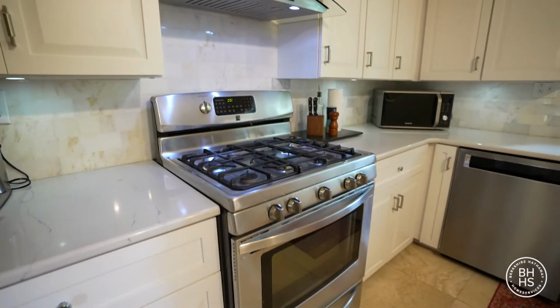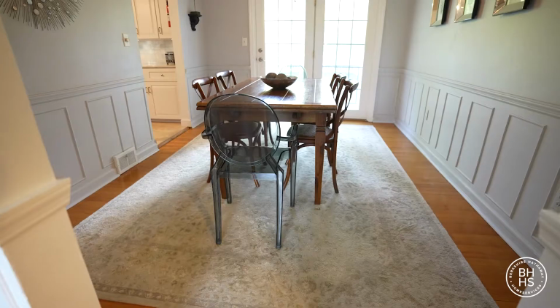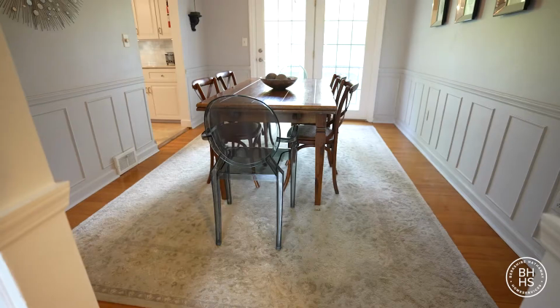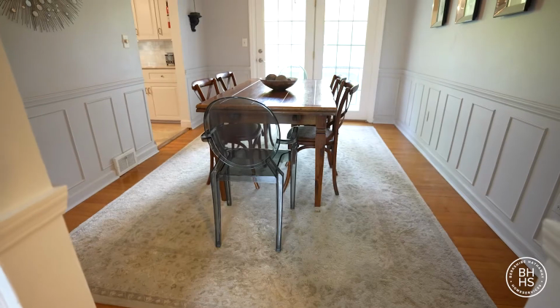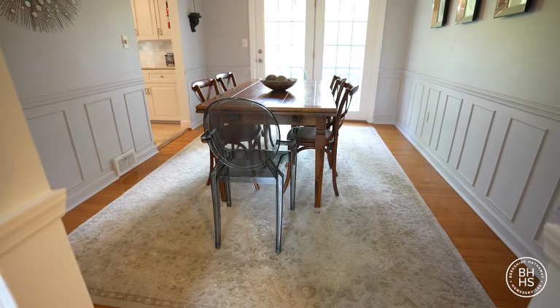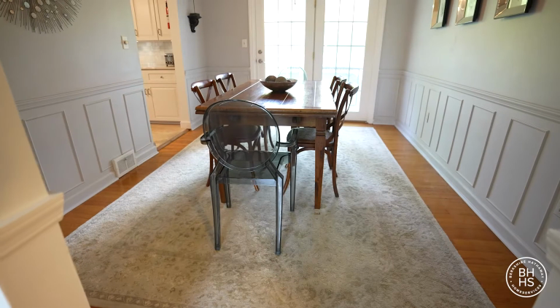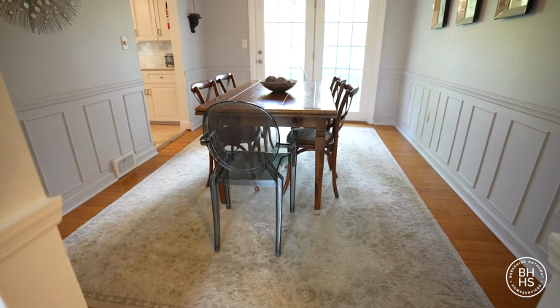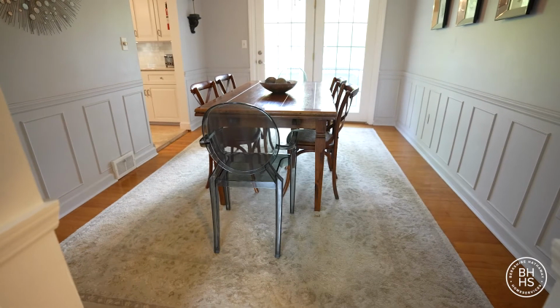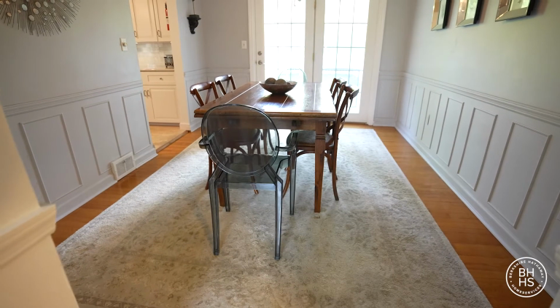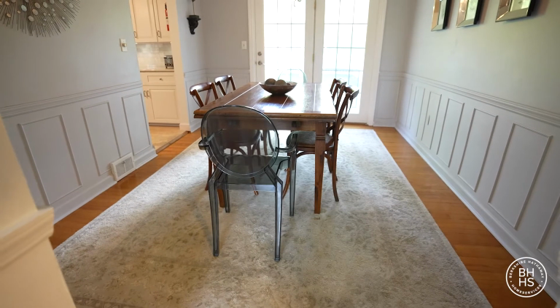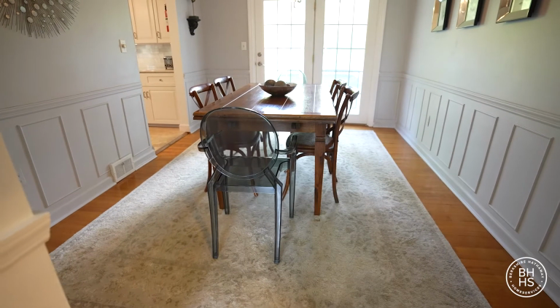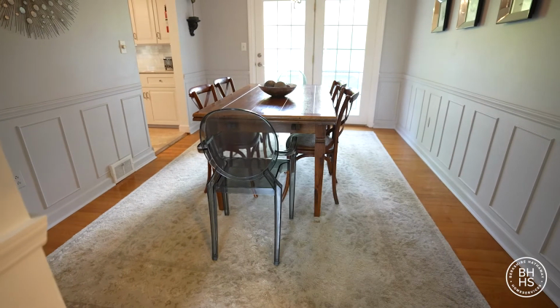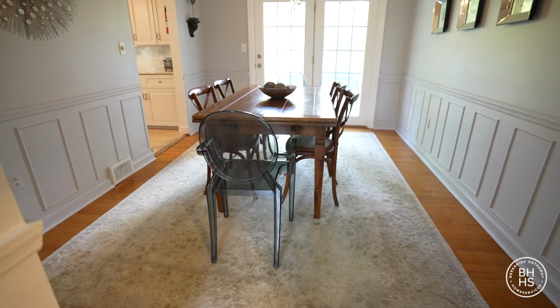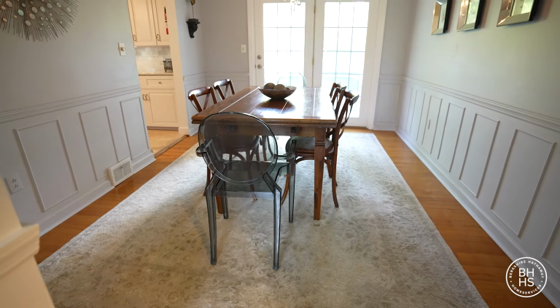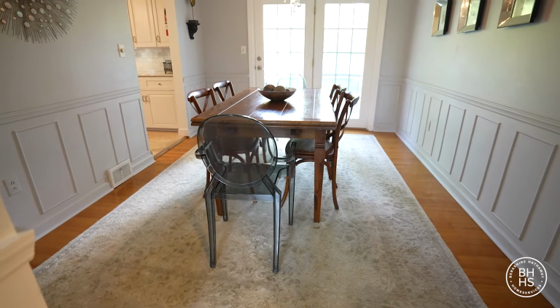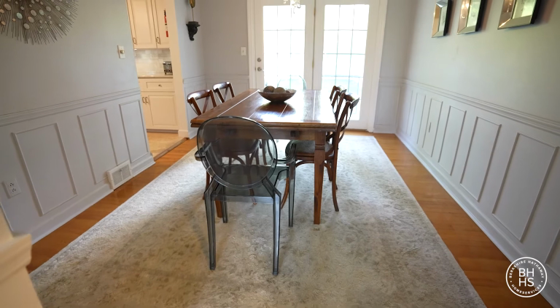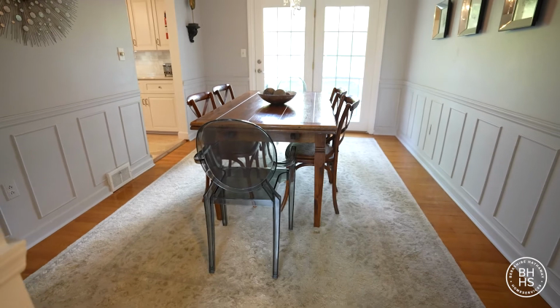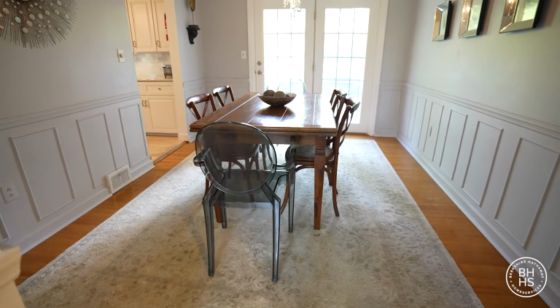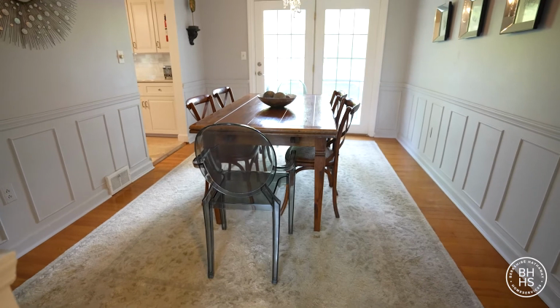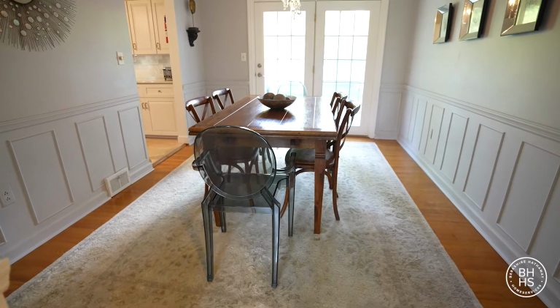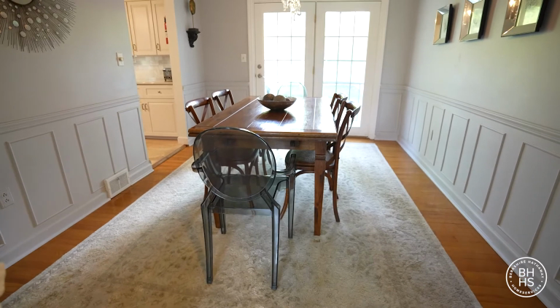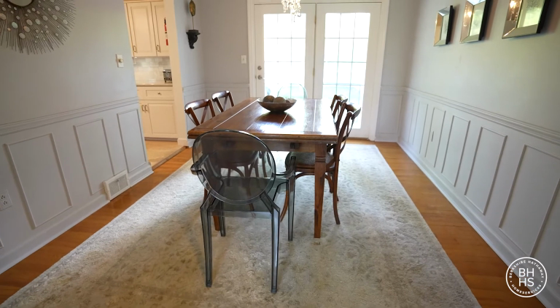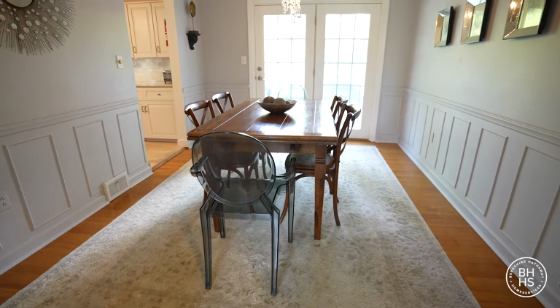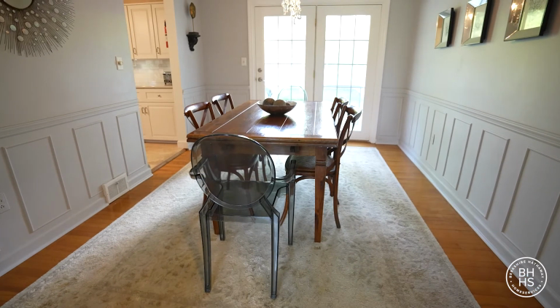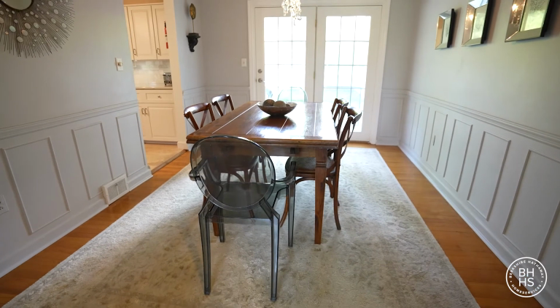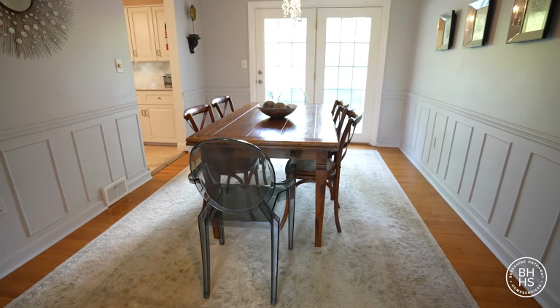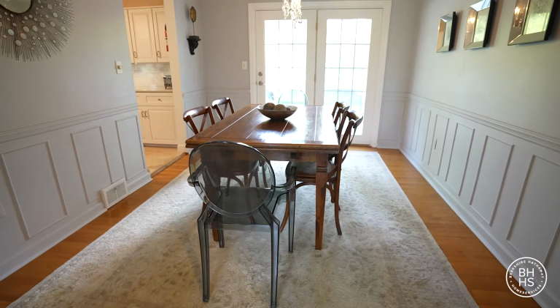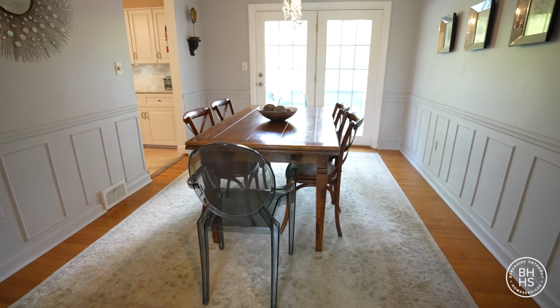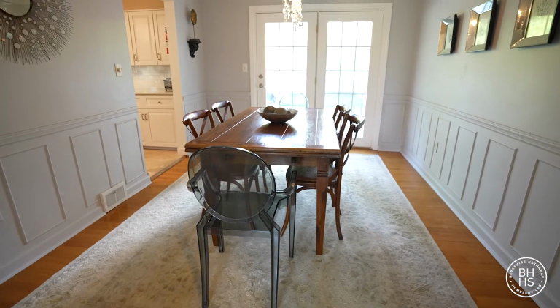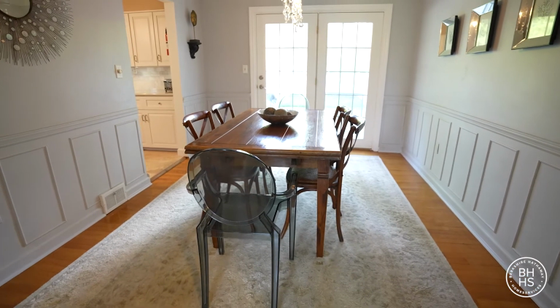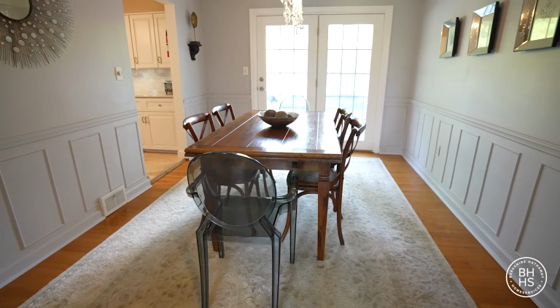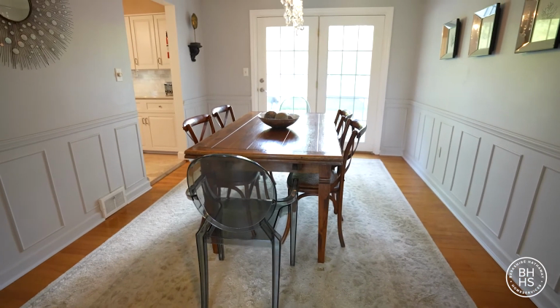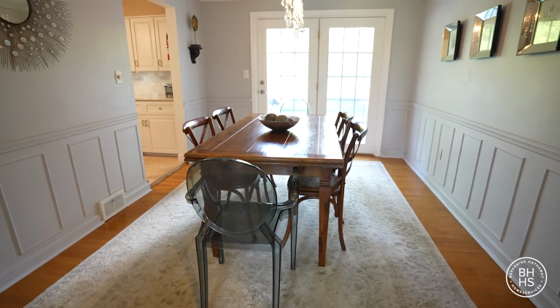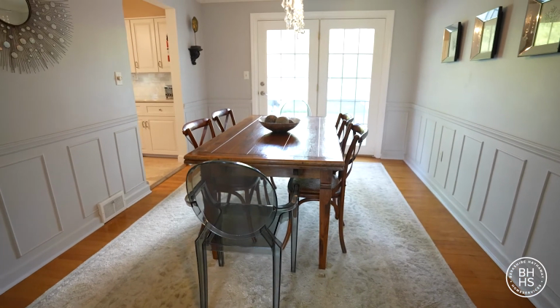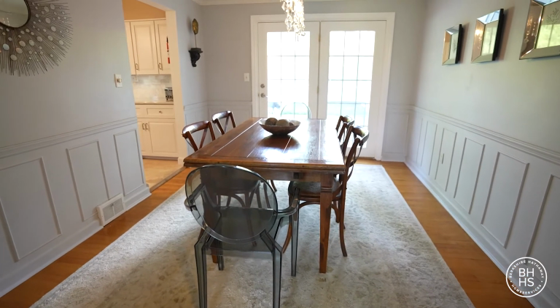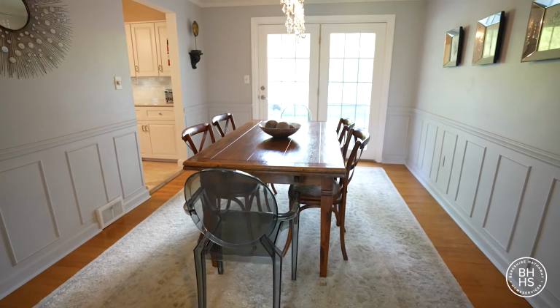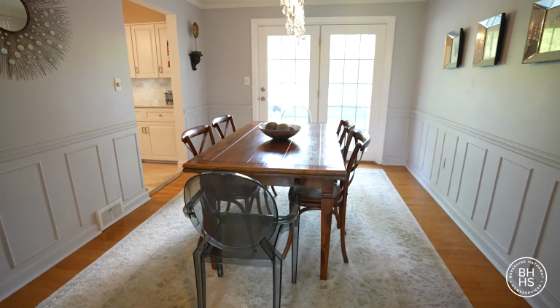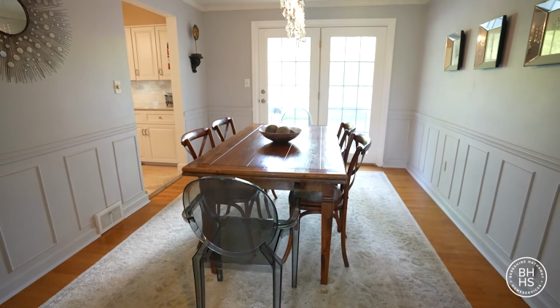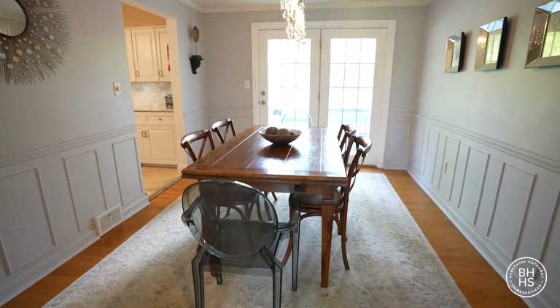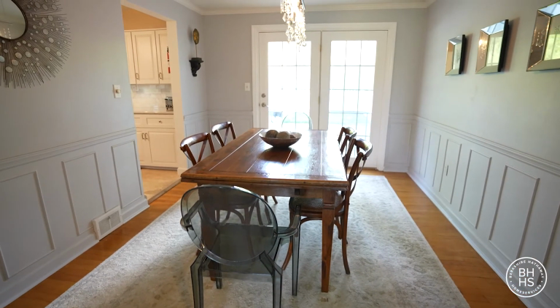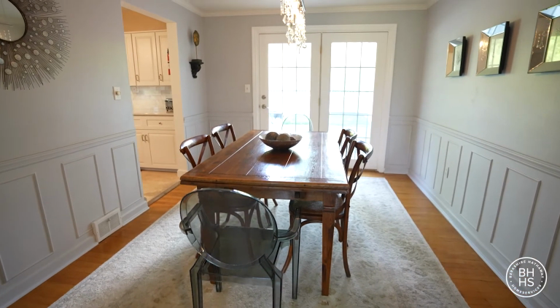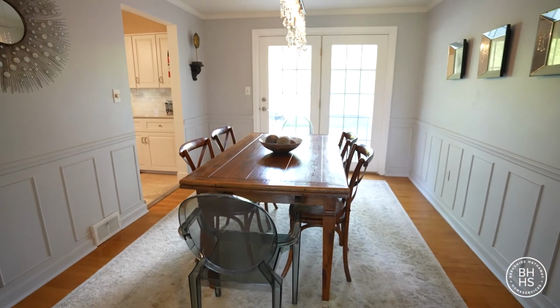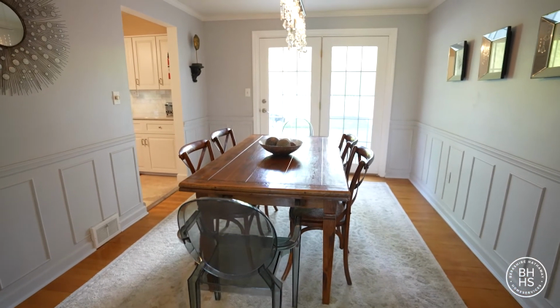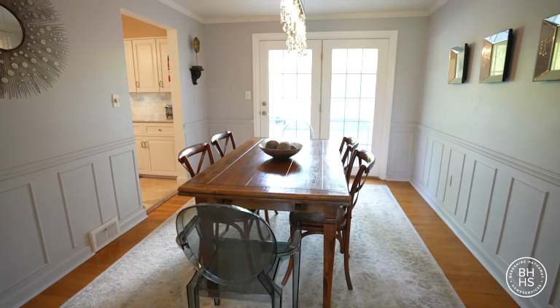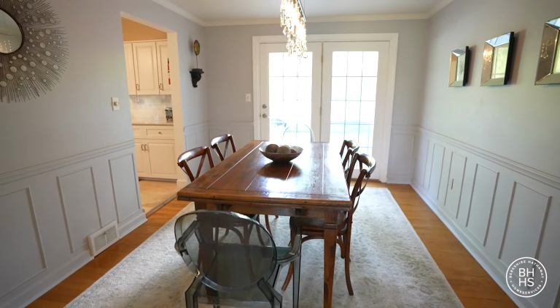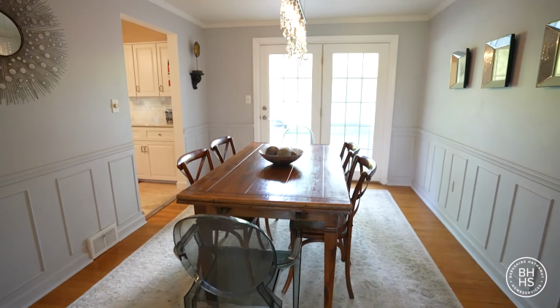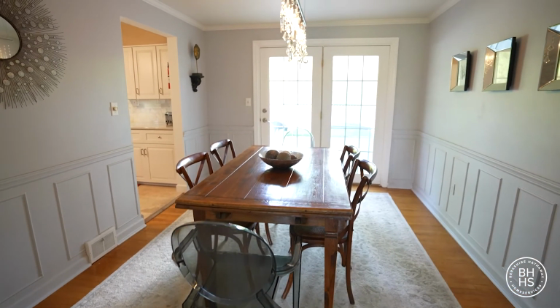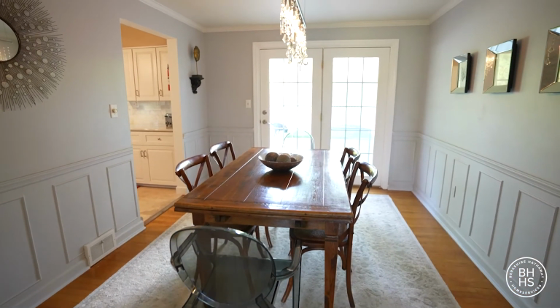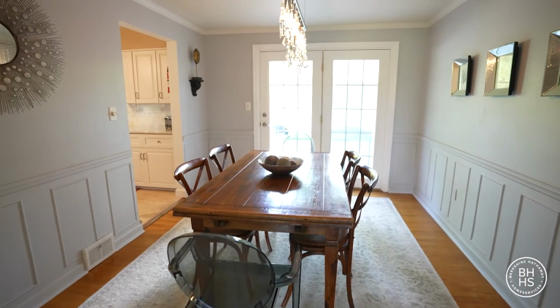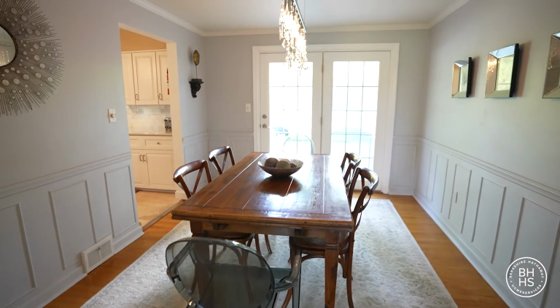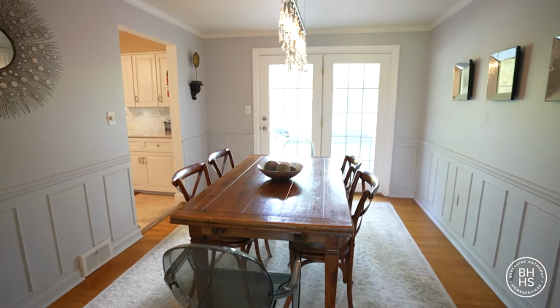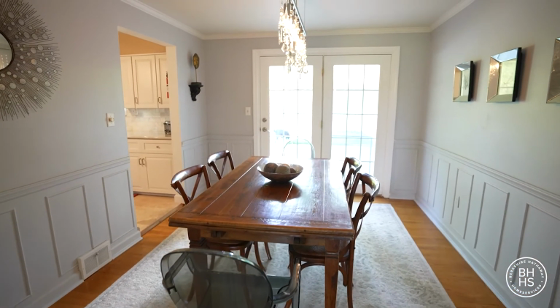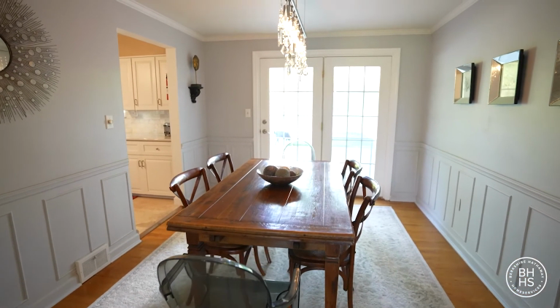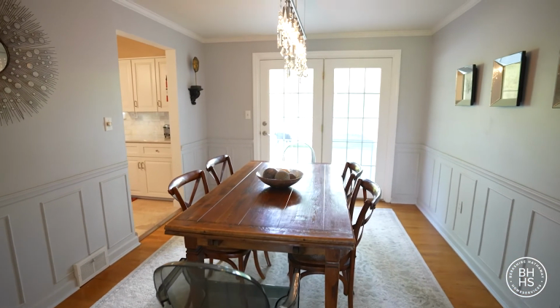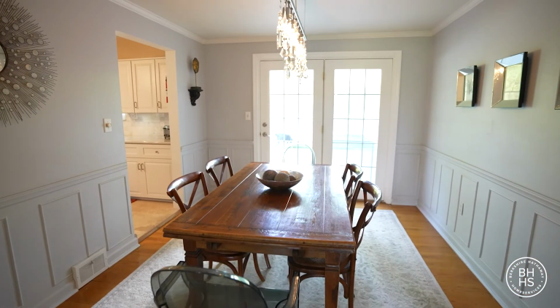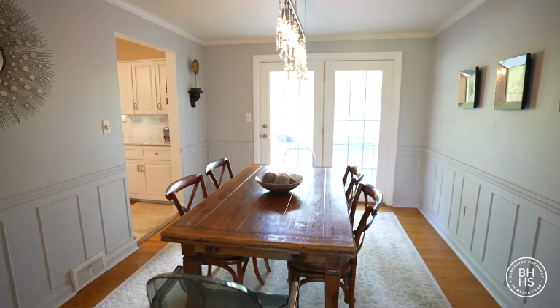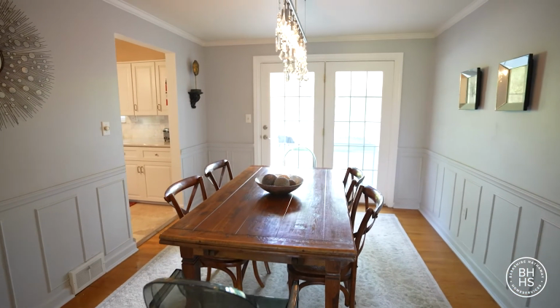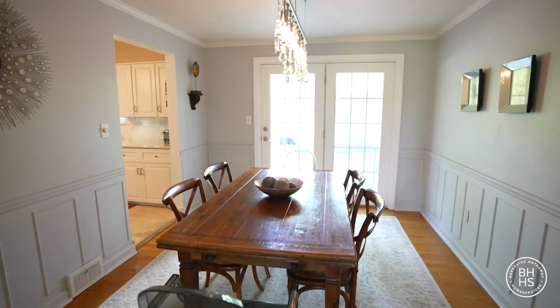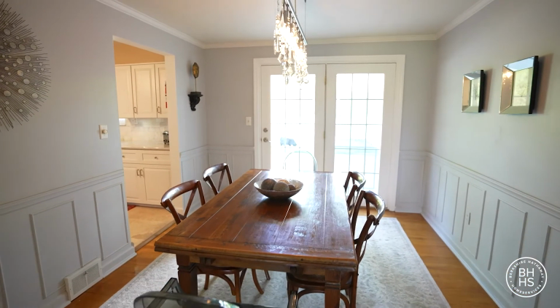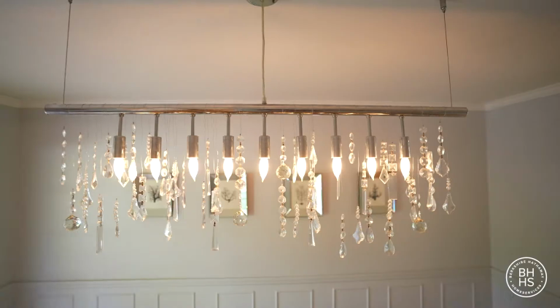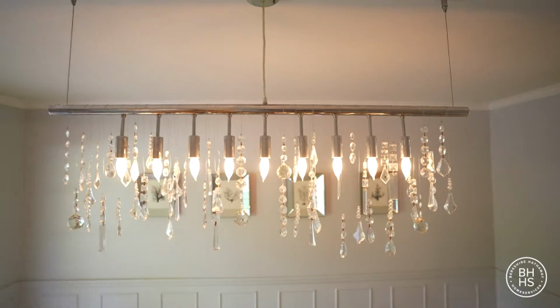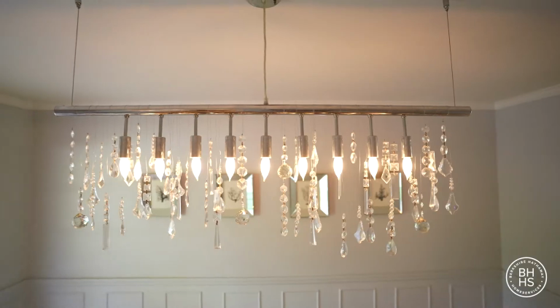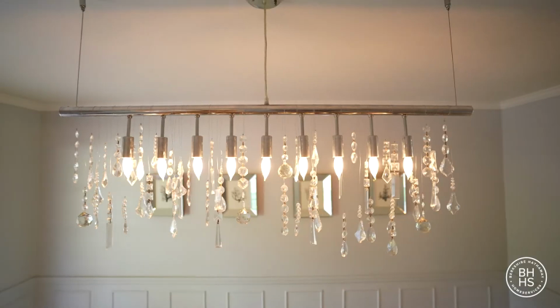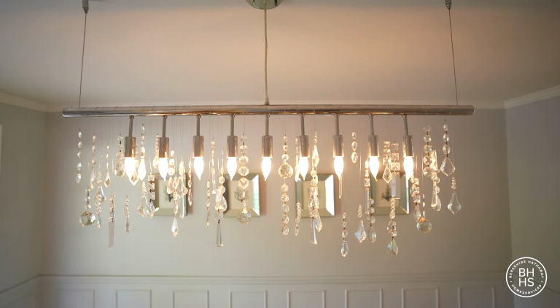The formal dining room has wainscoting — raised panel — and a glass French door opening to the private patio.